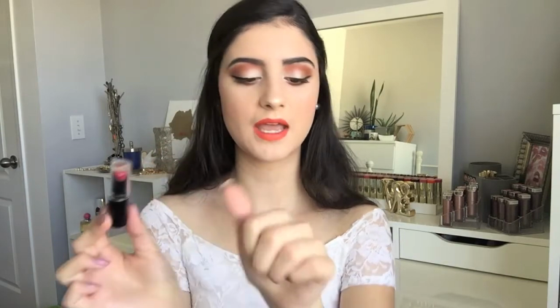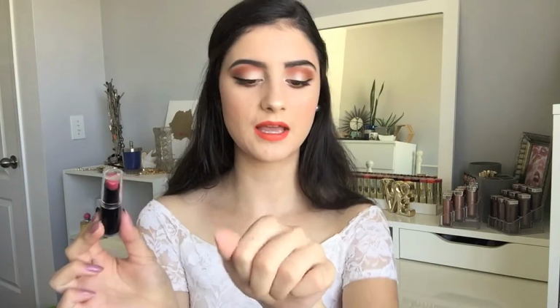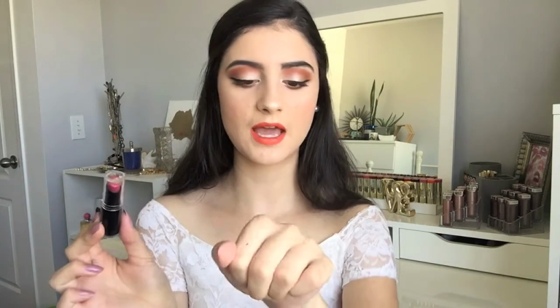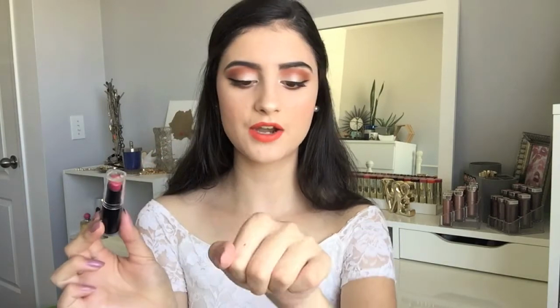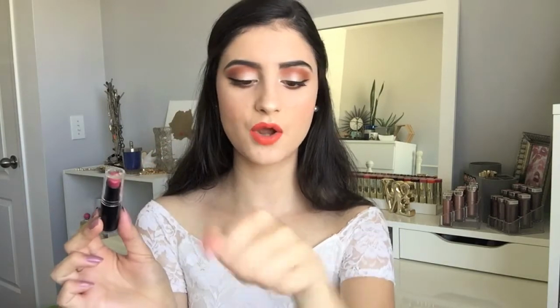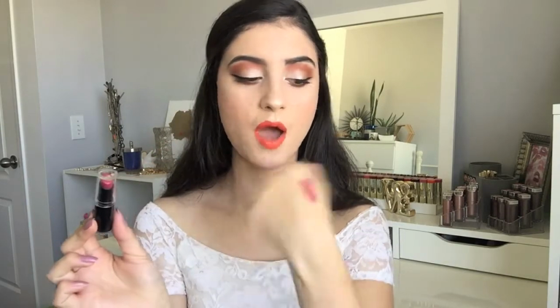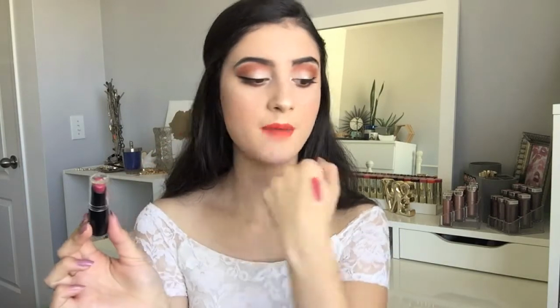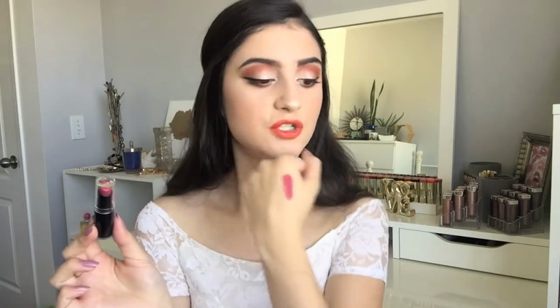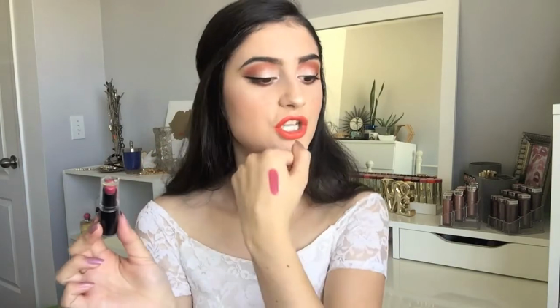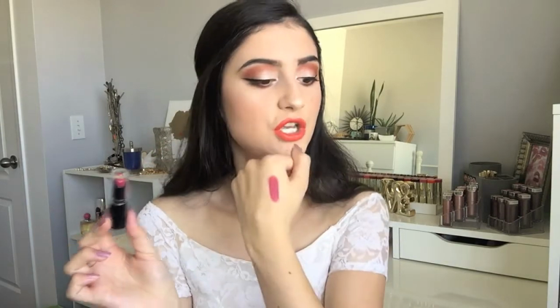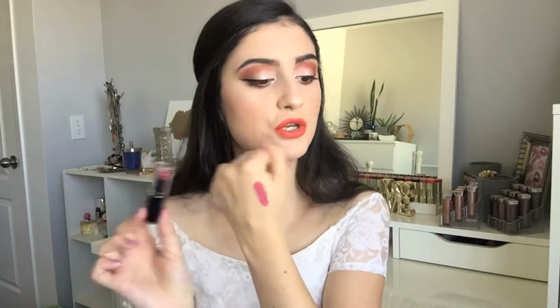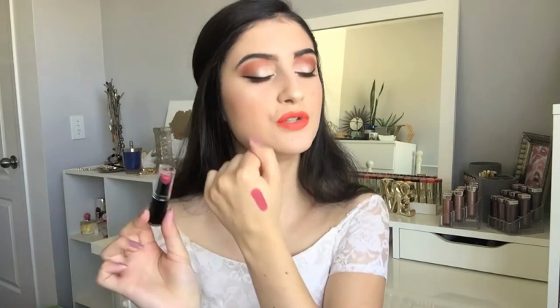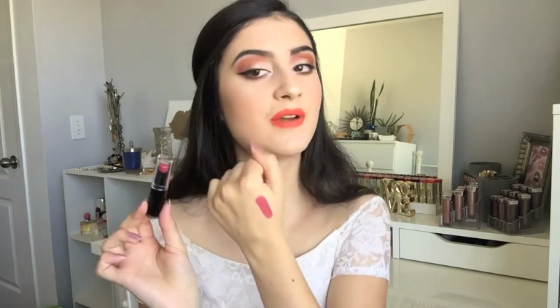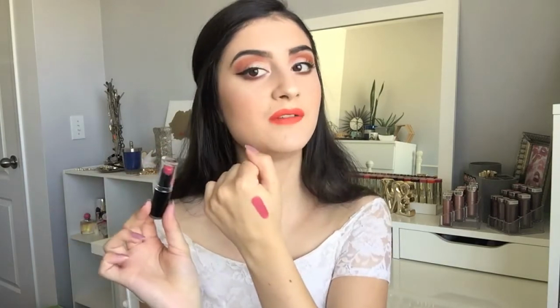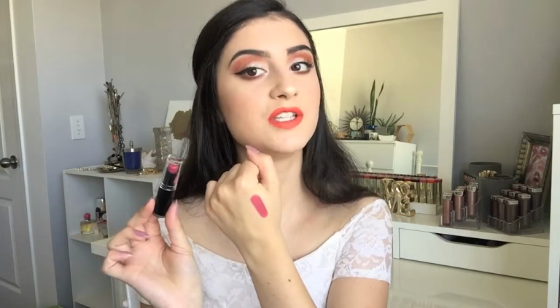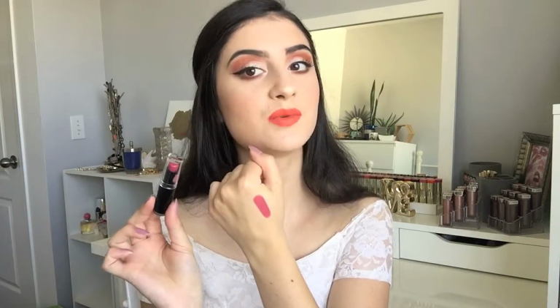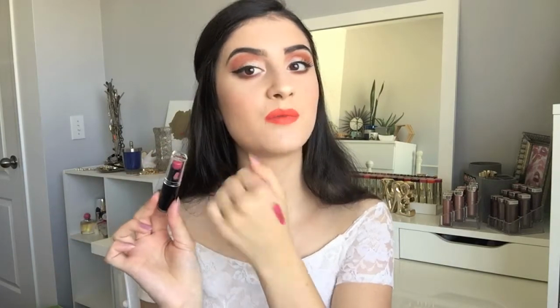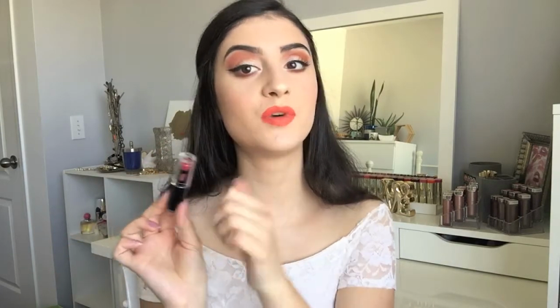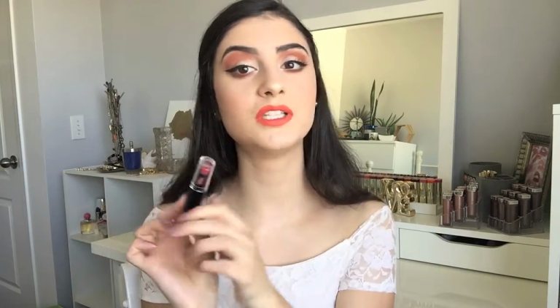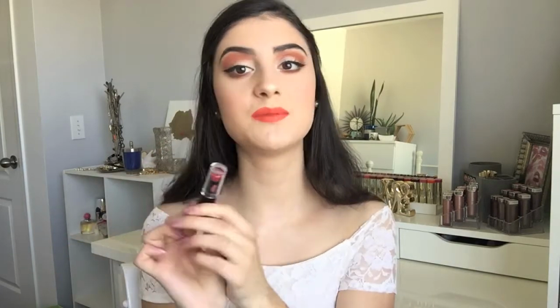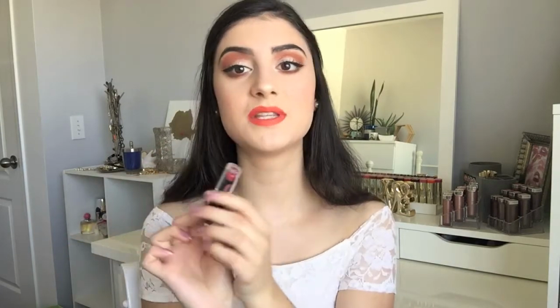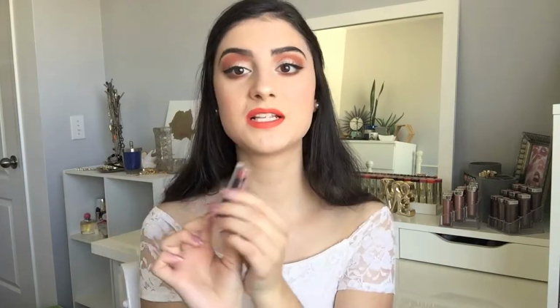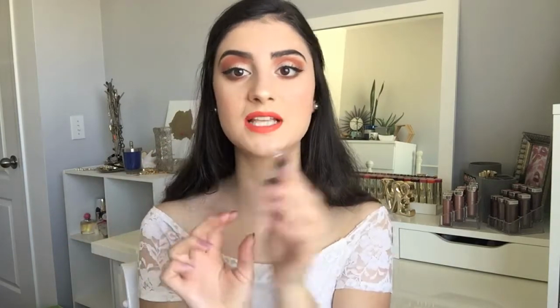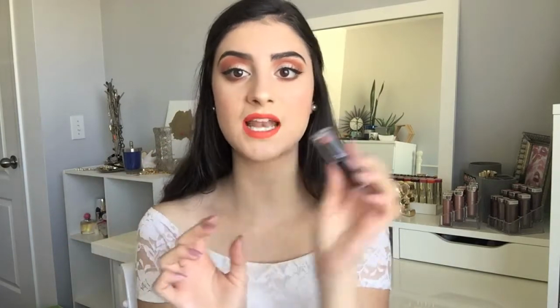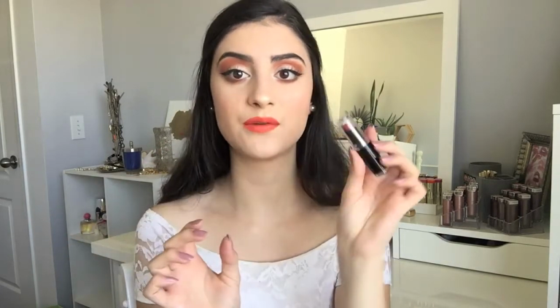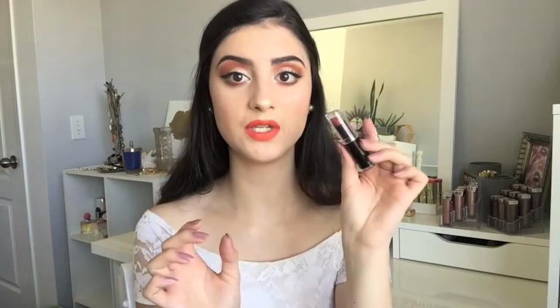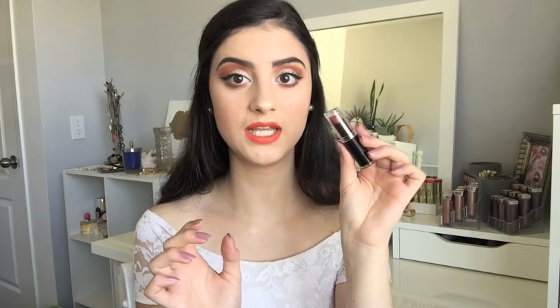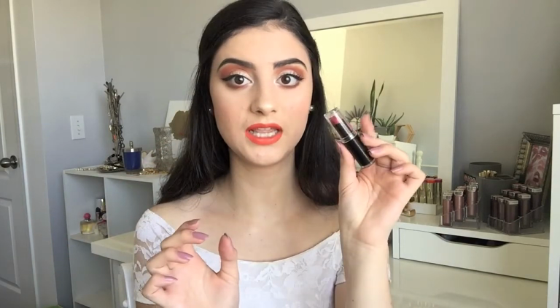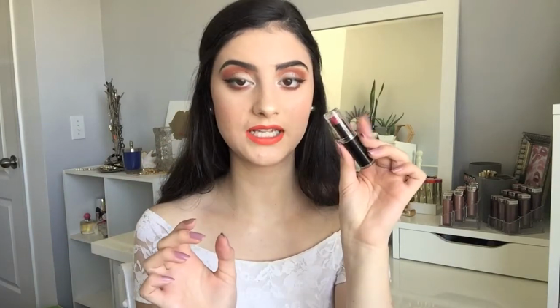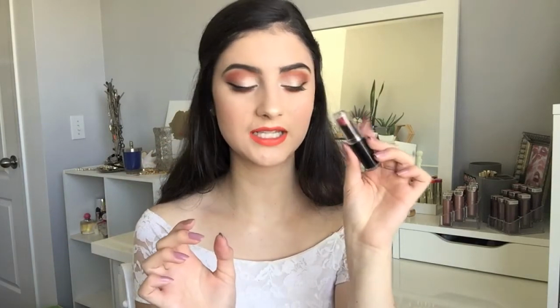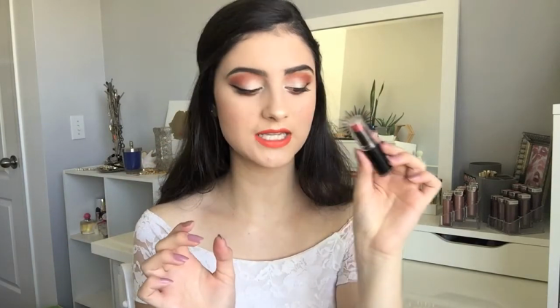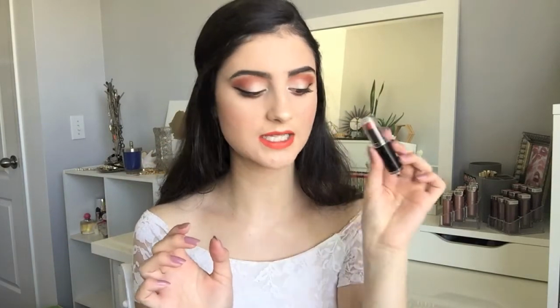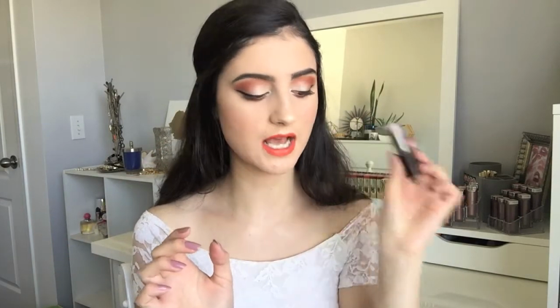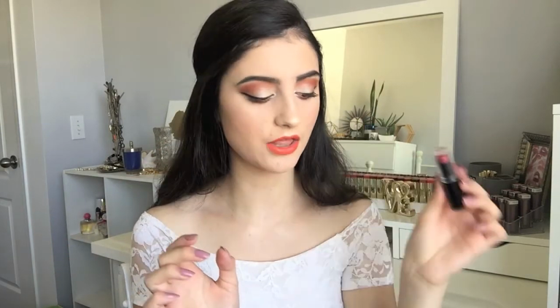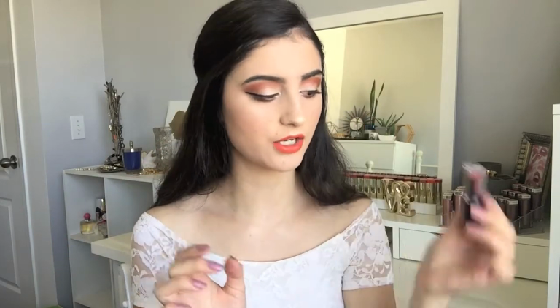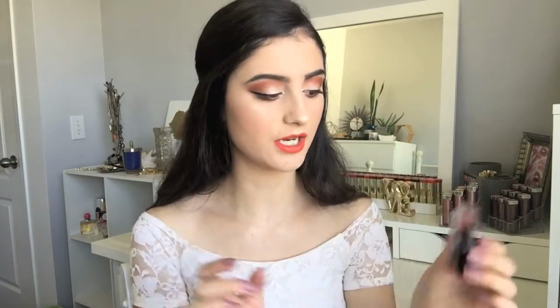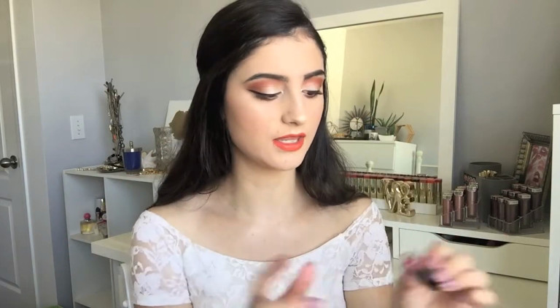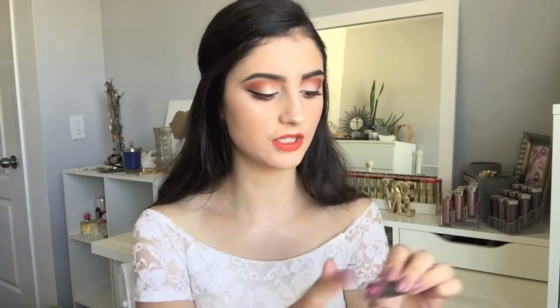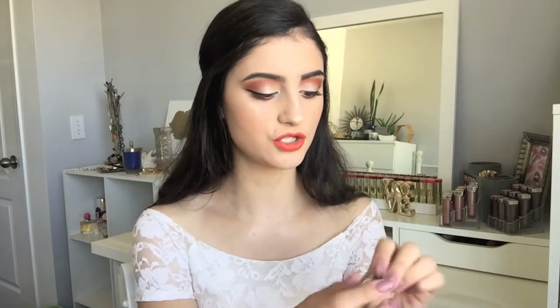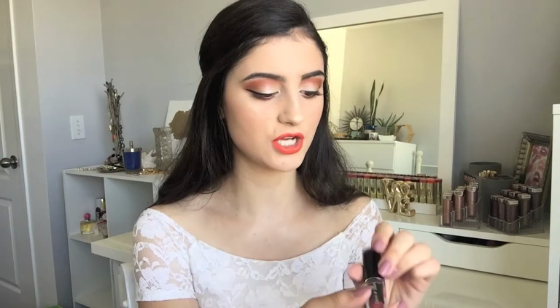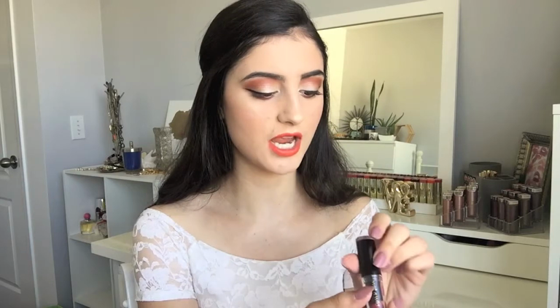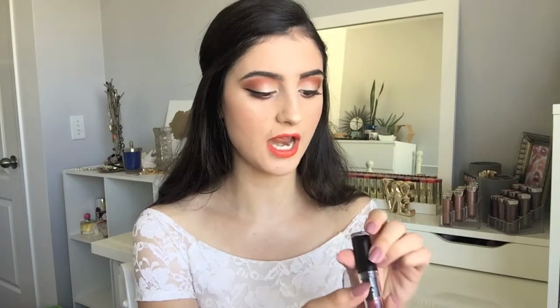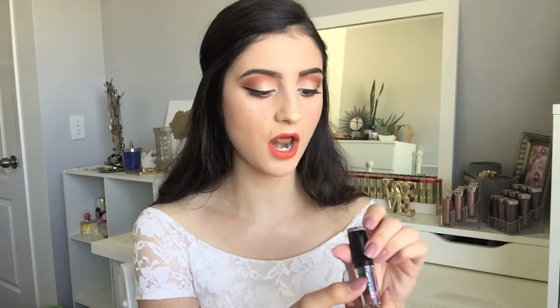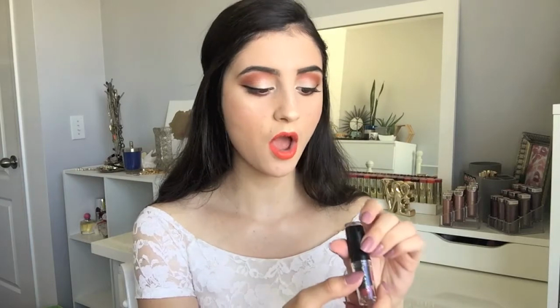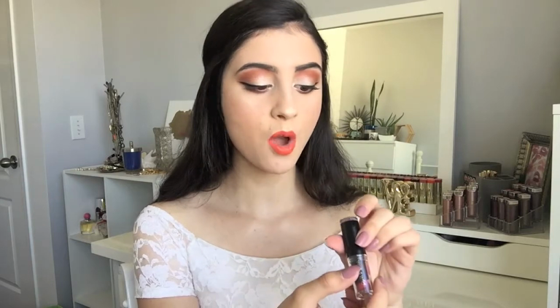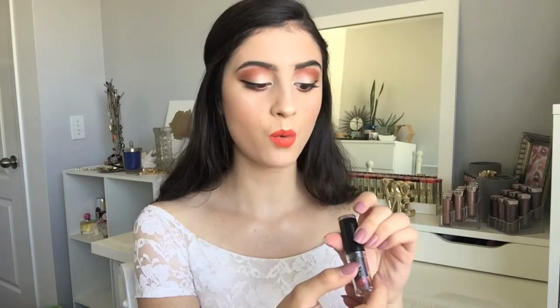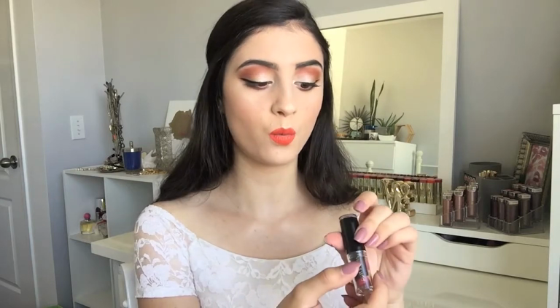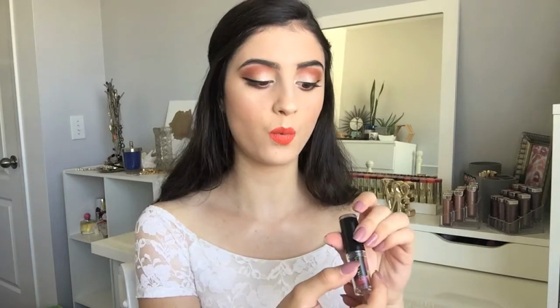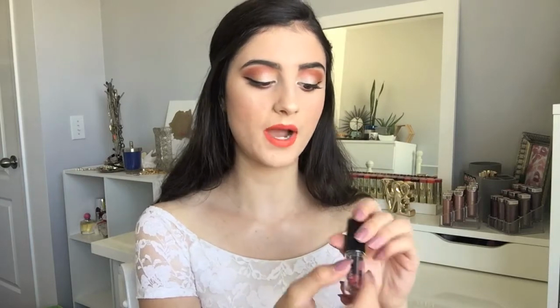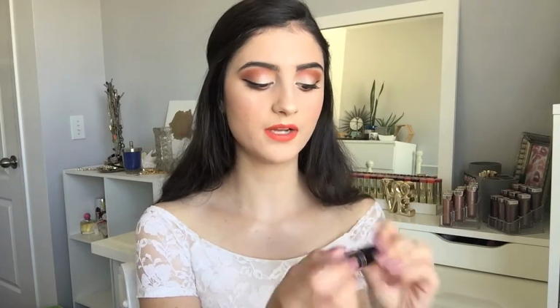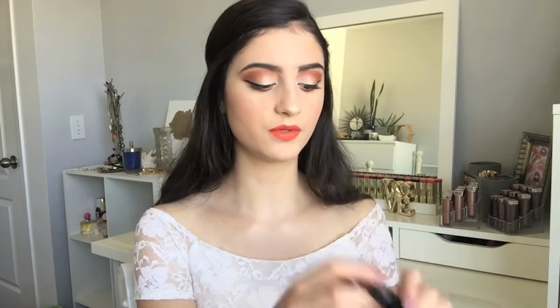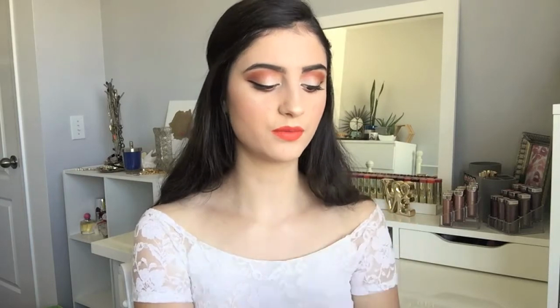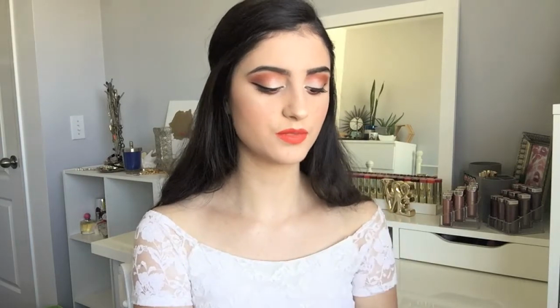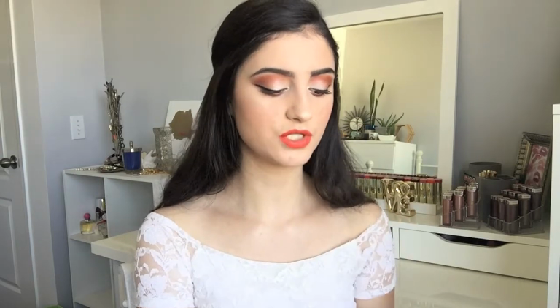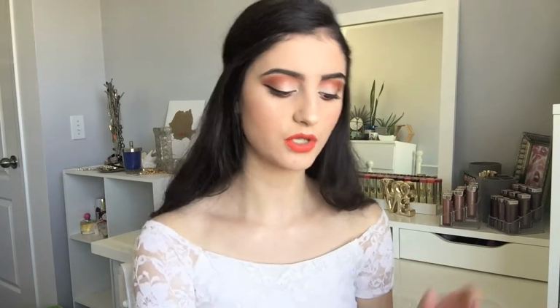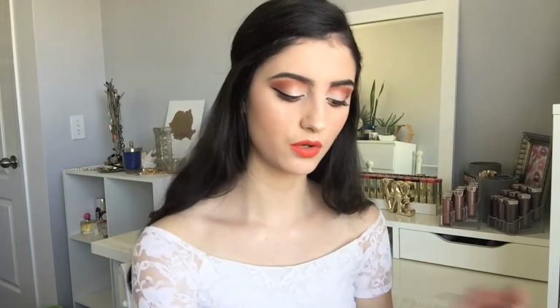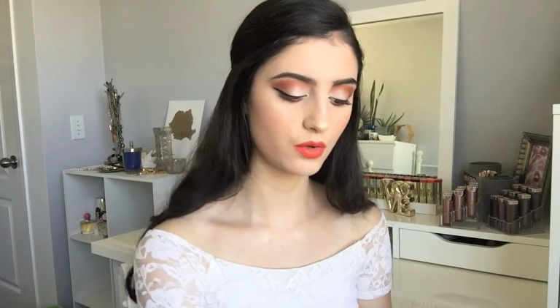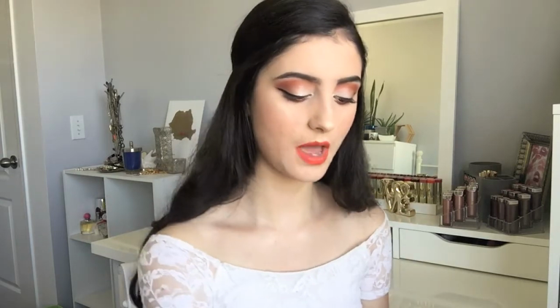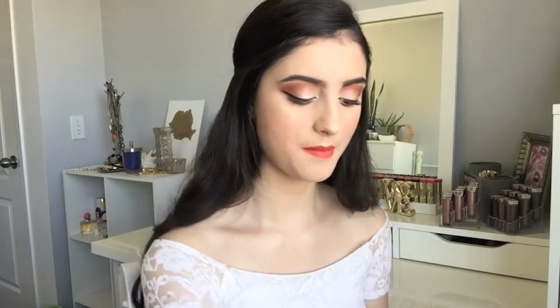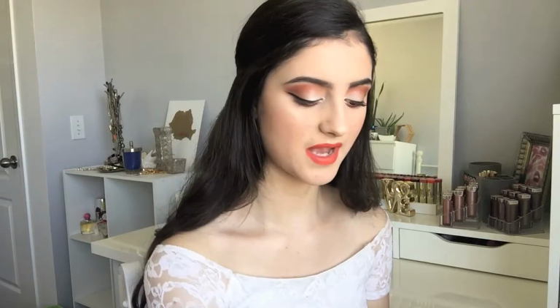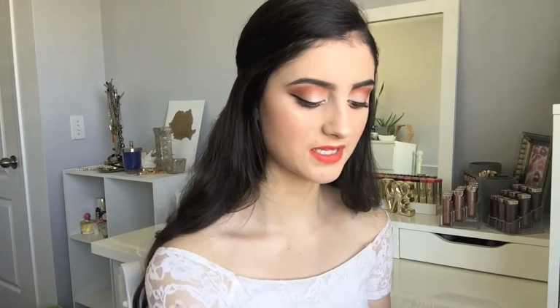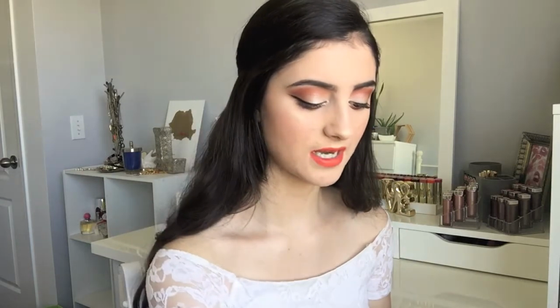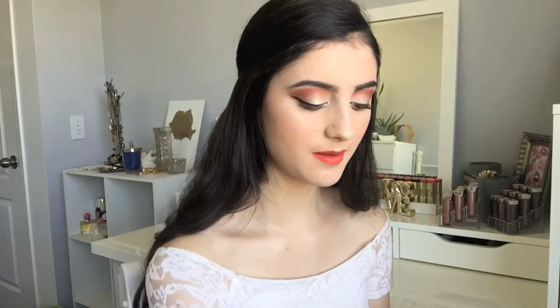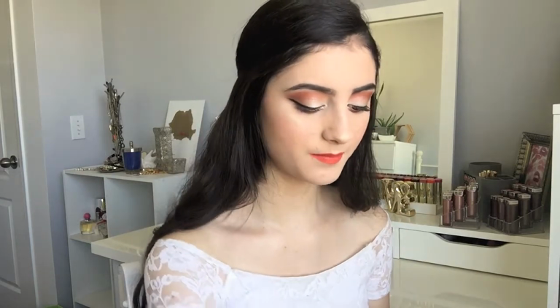I'm just a huge fan of these Wet n' Wild lipsticks, and I really like this color in the shade Wine Room, so I picked it up.